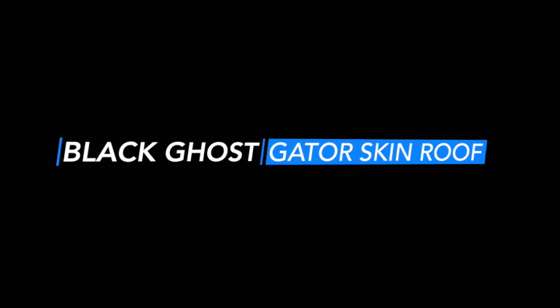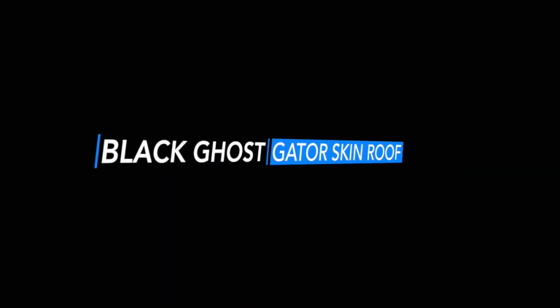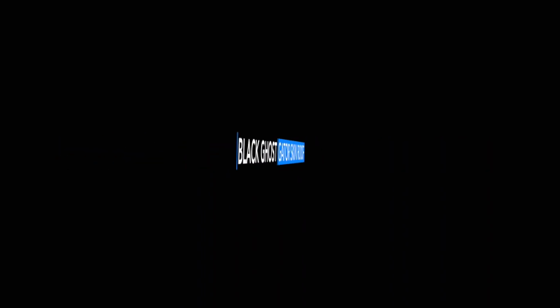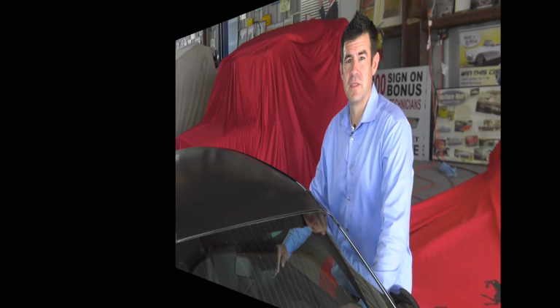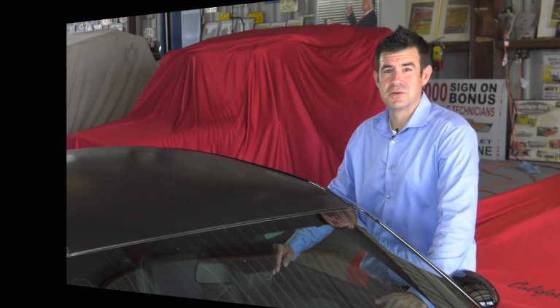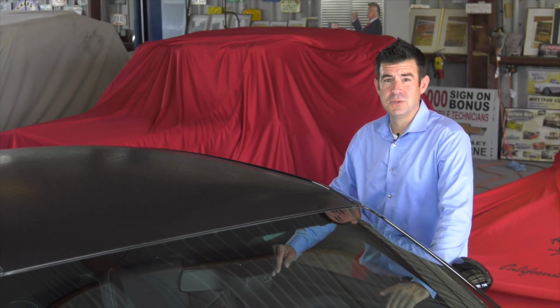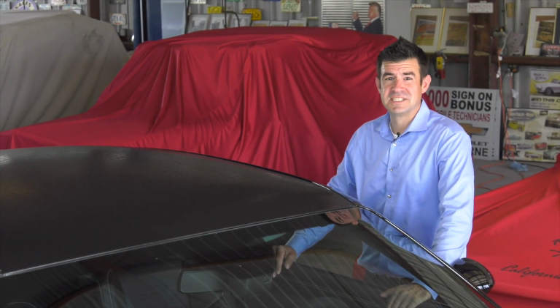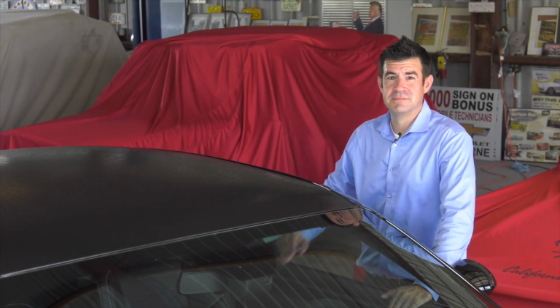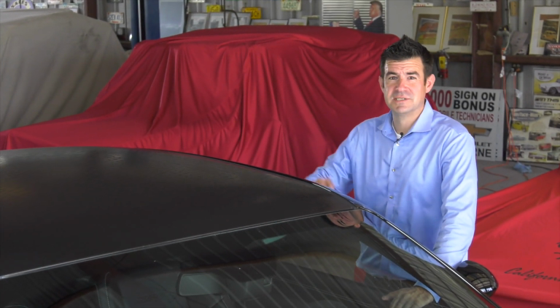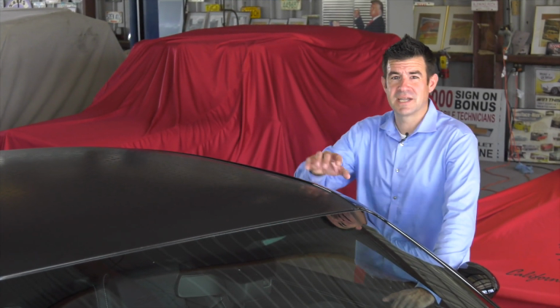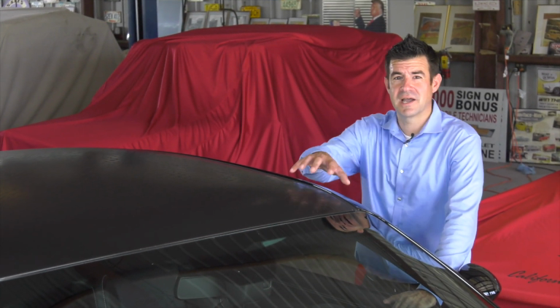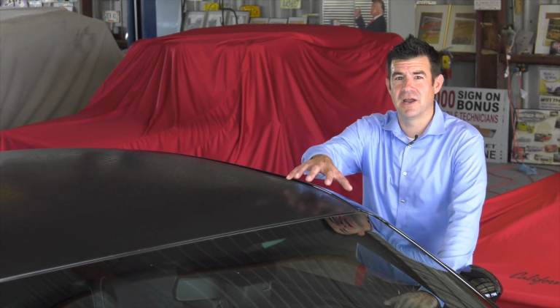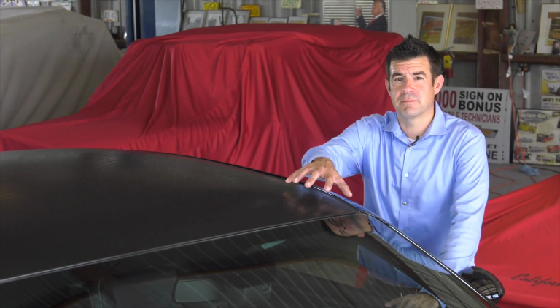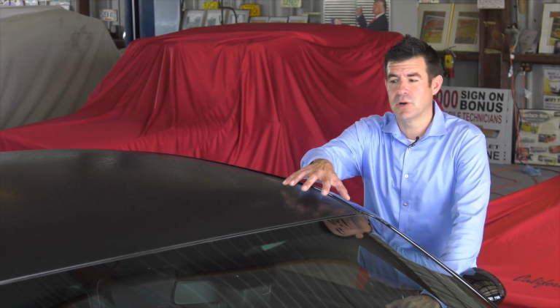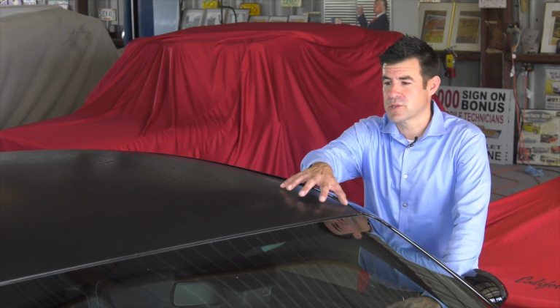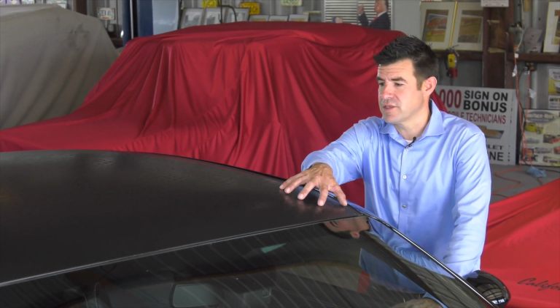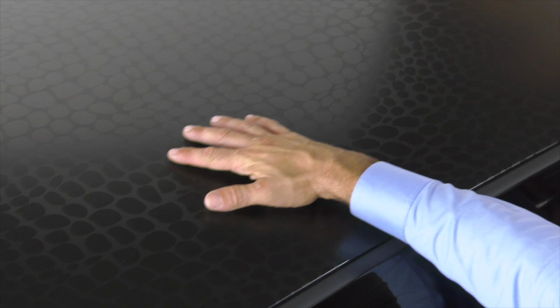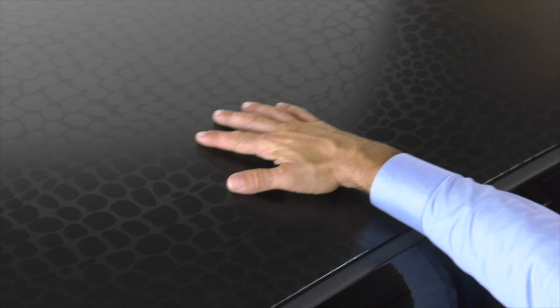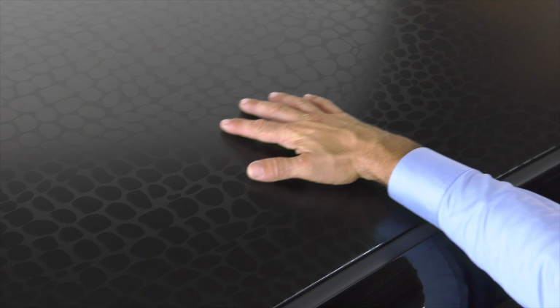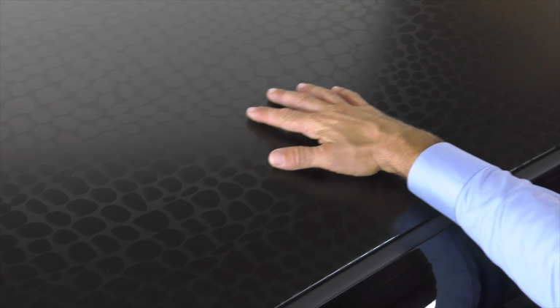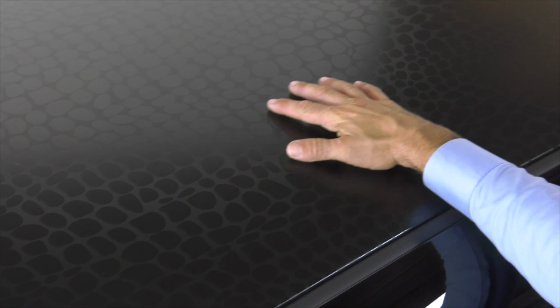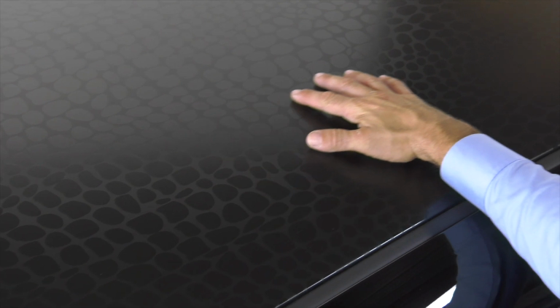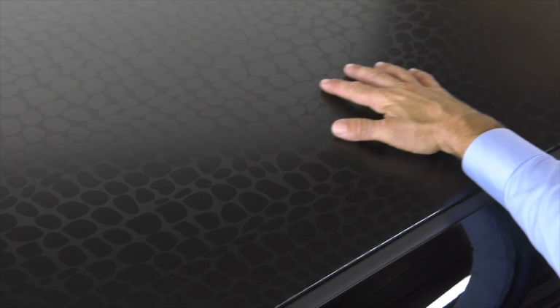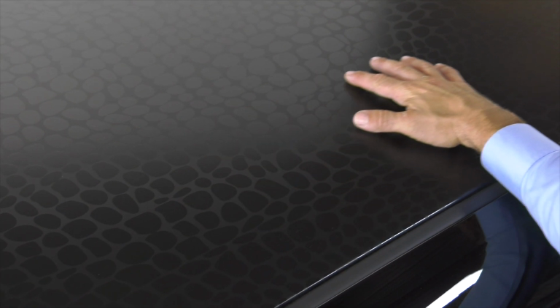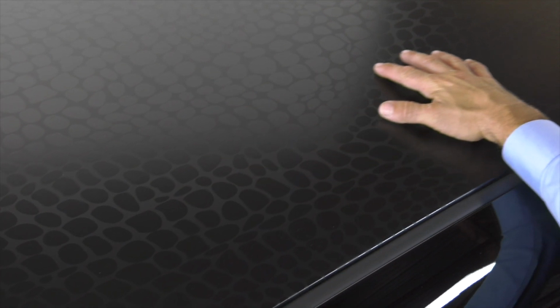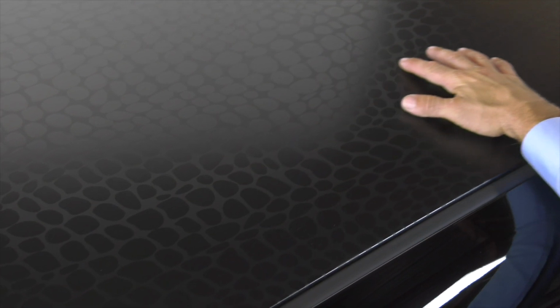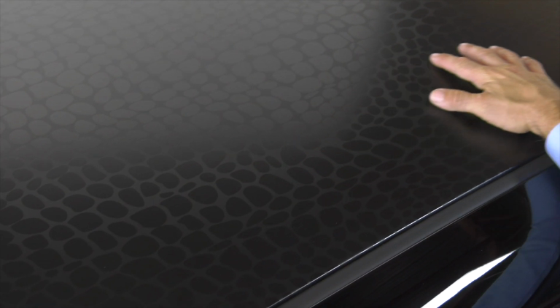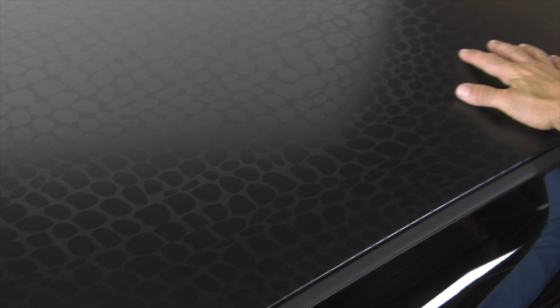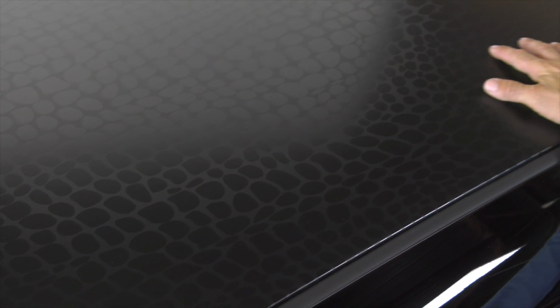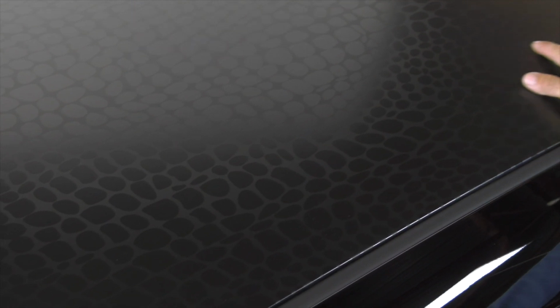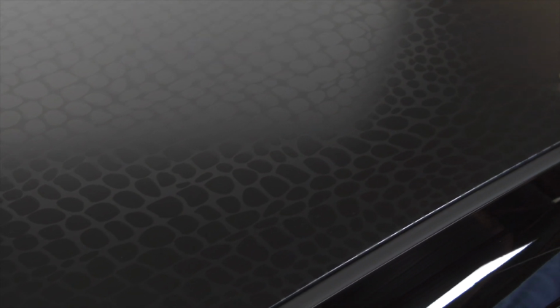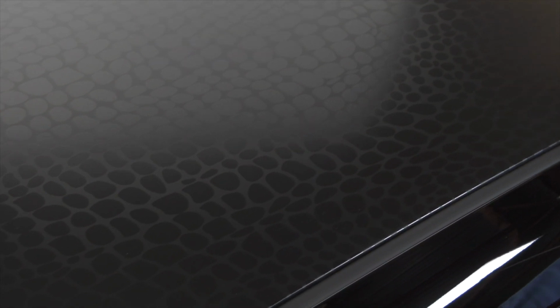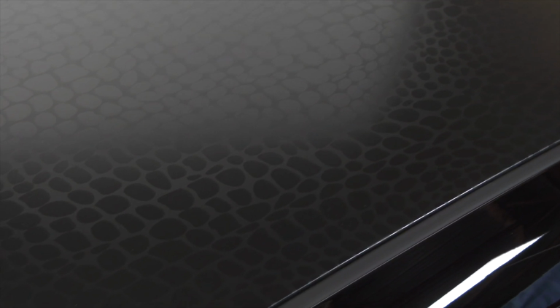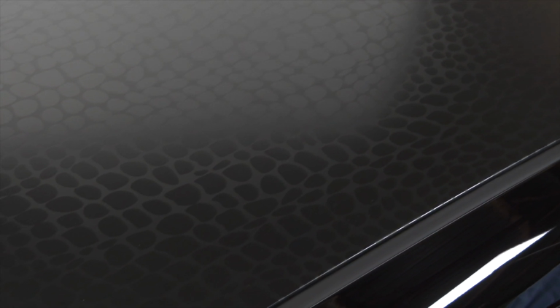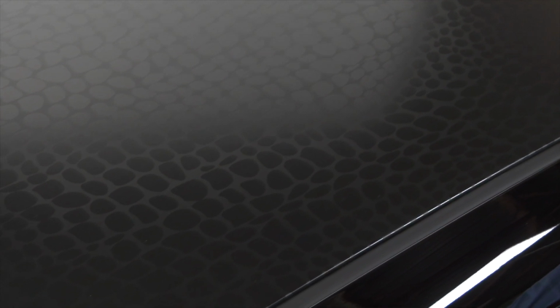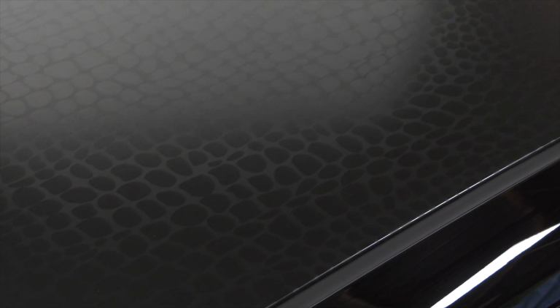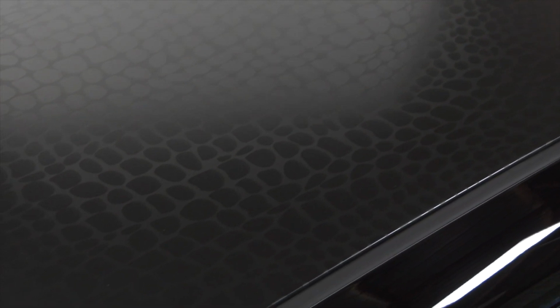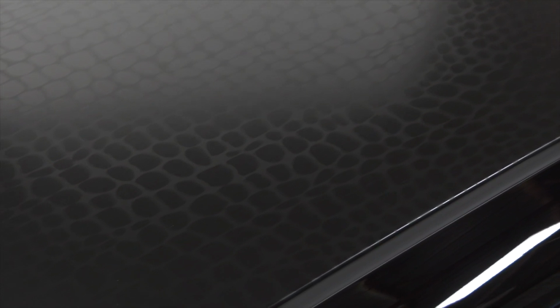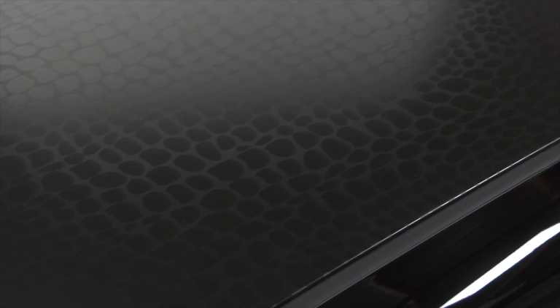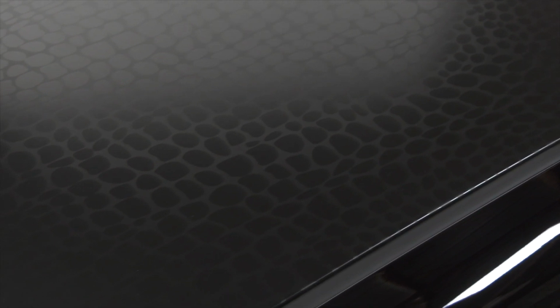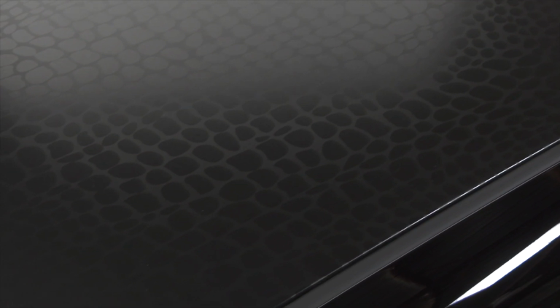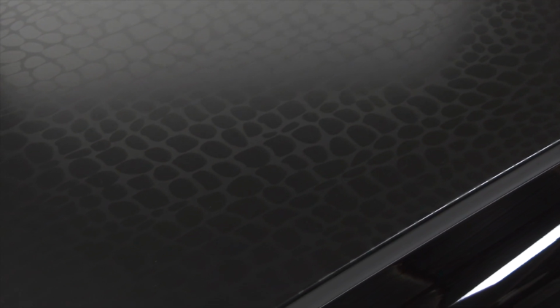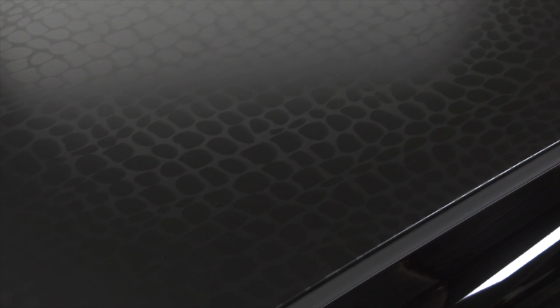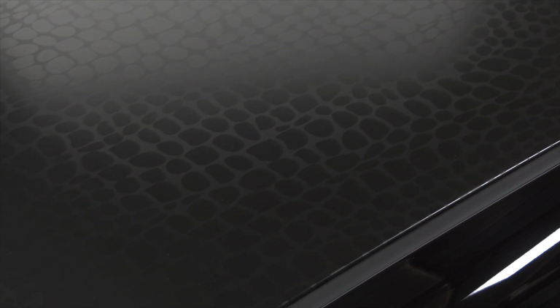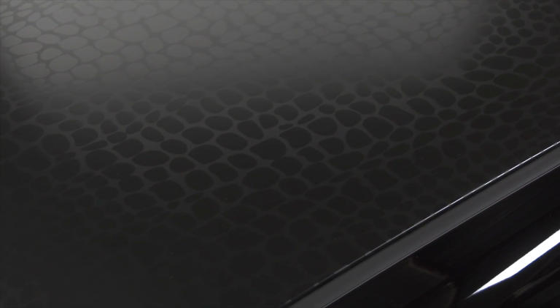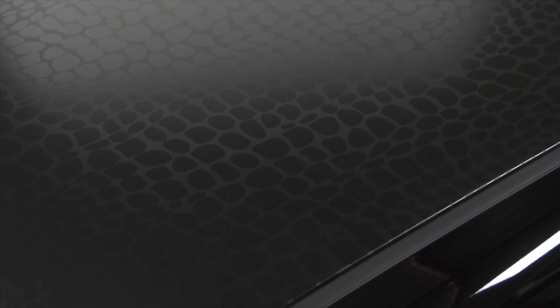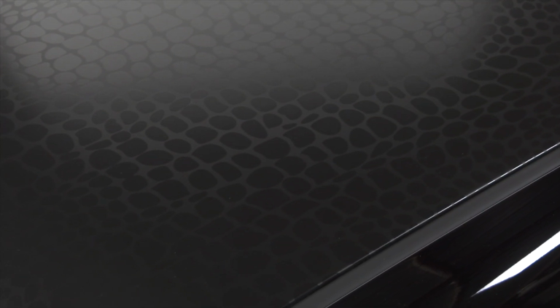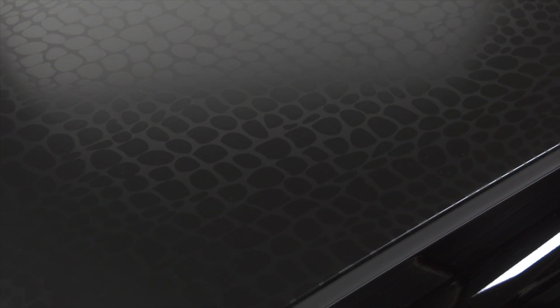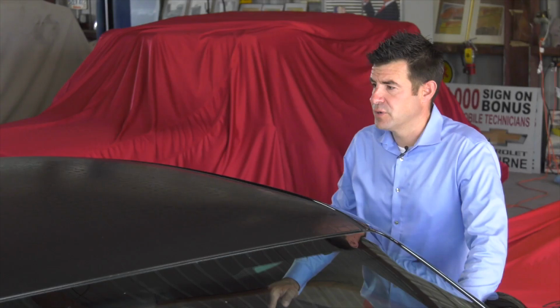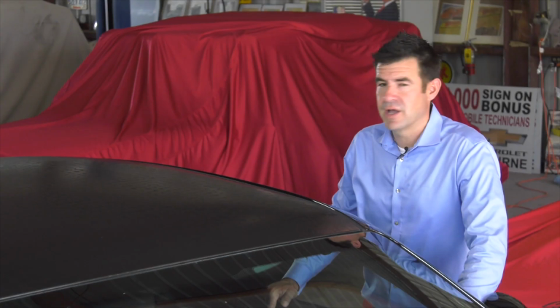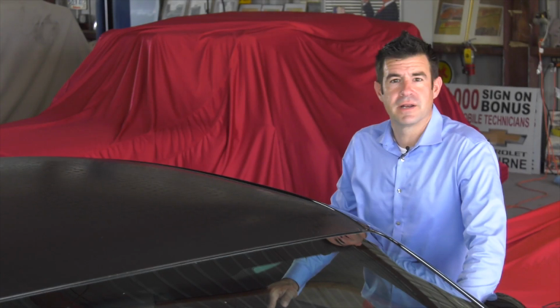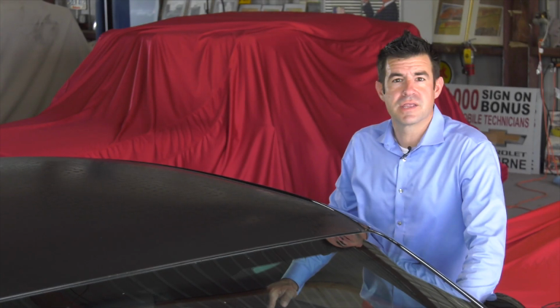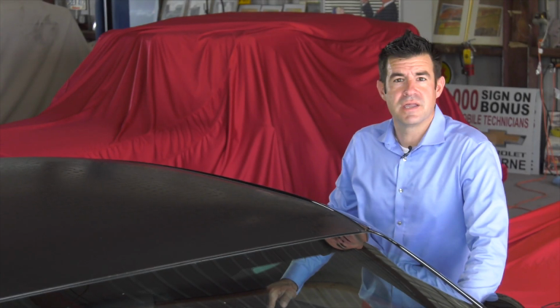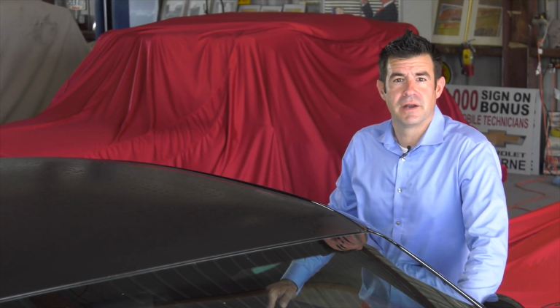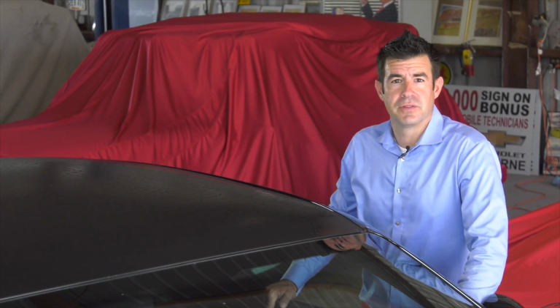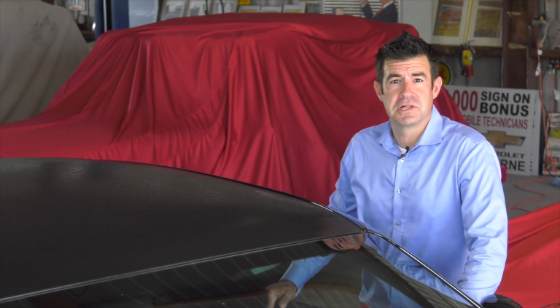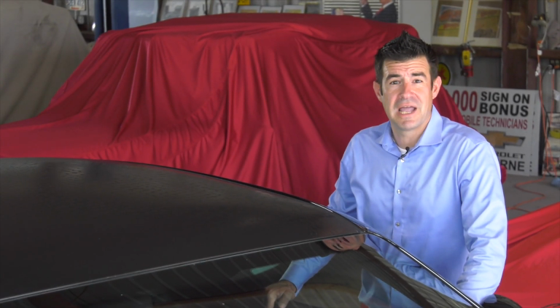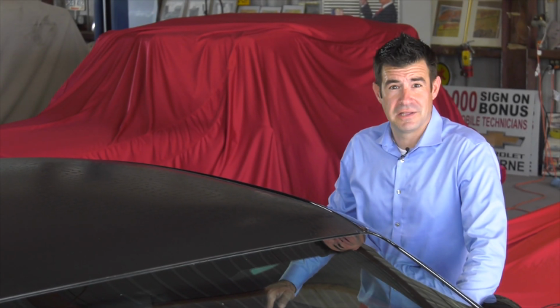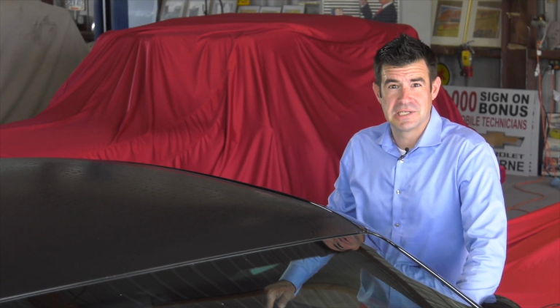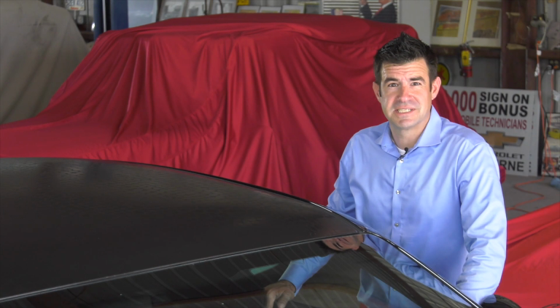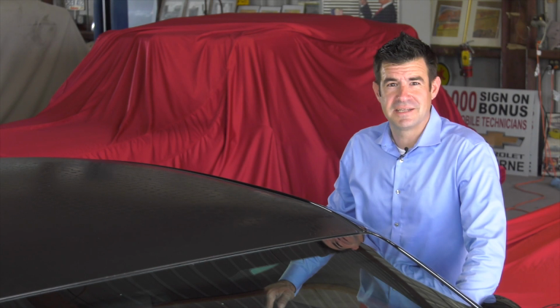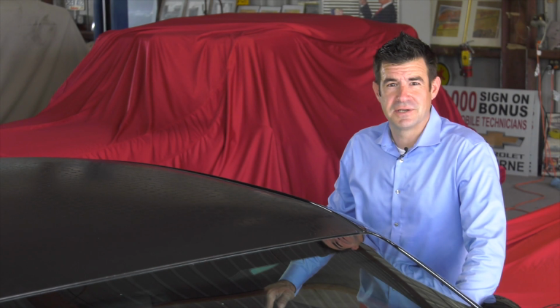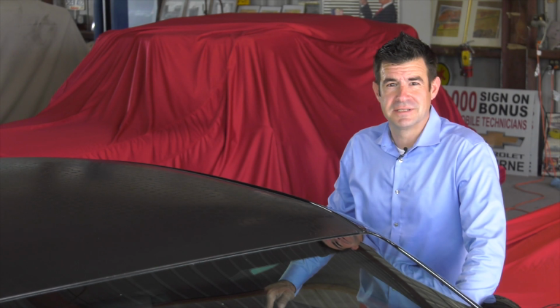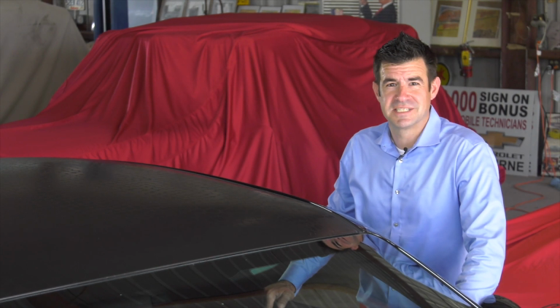One of the coolest and most iconic parts of this car is the black gator skin roof. It's very unique and it's something you're not going to see on other Challengers out there on the street.